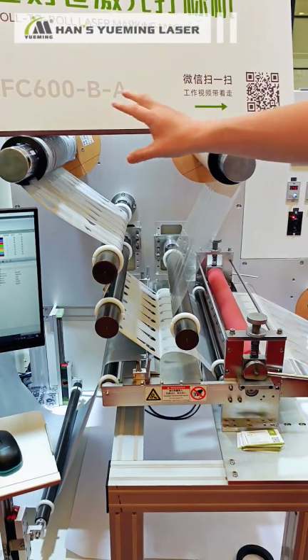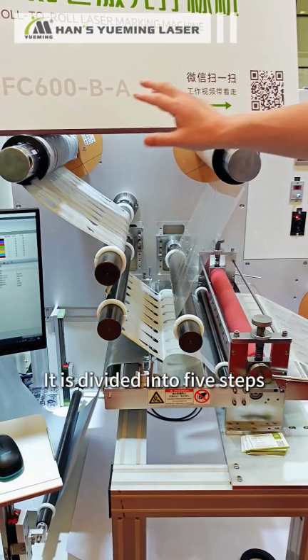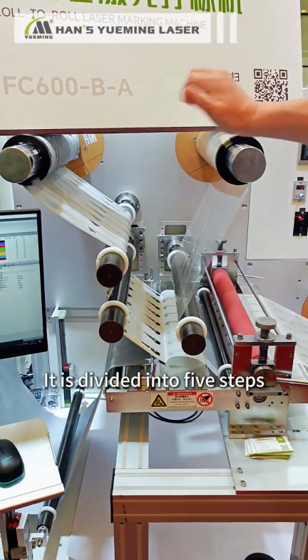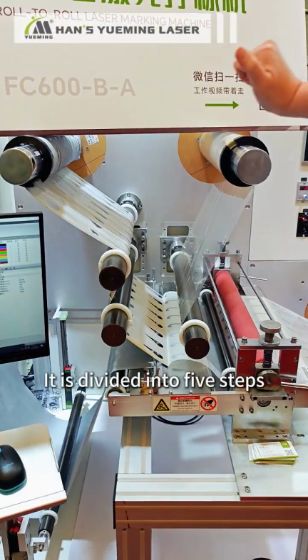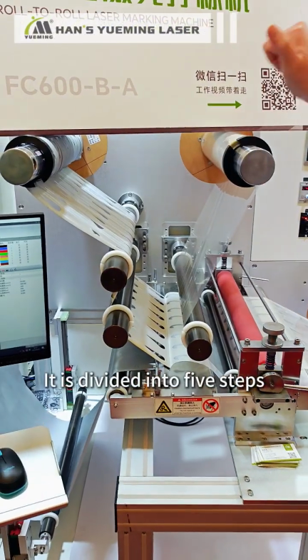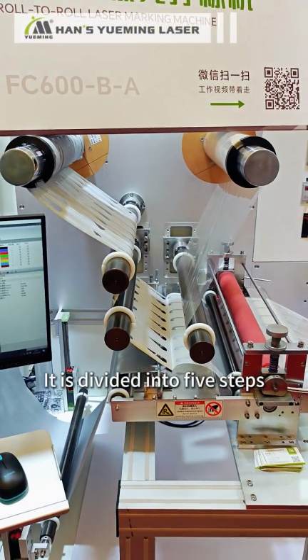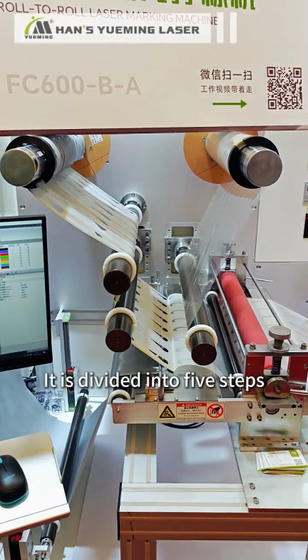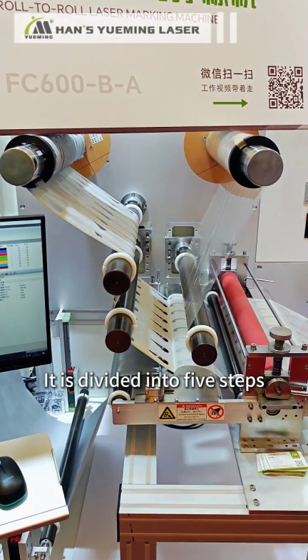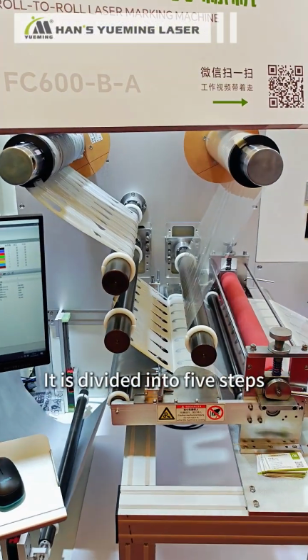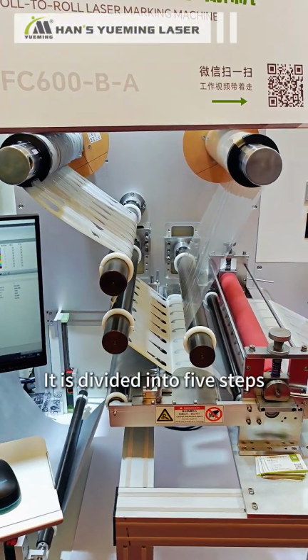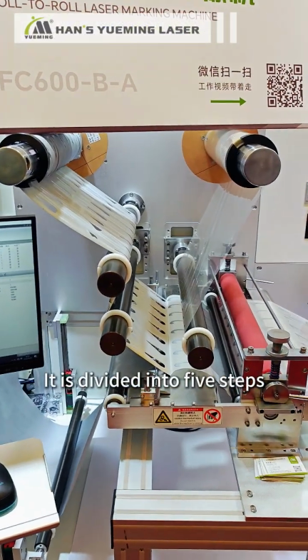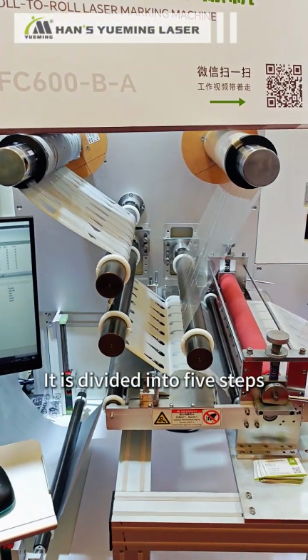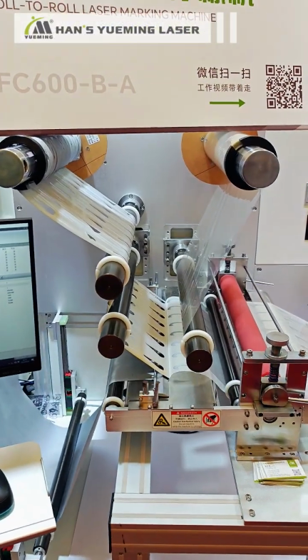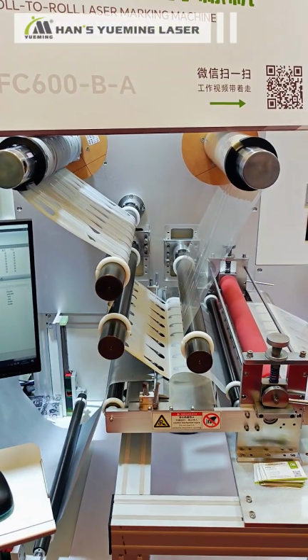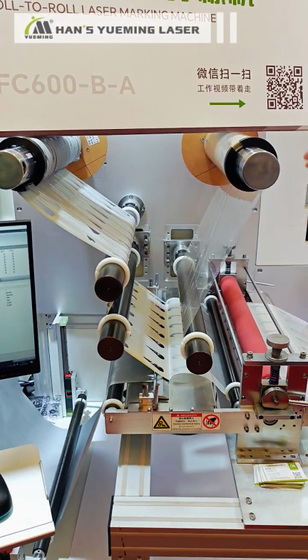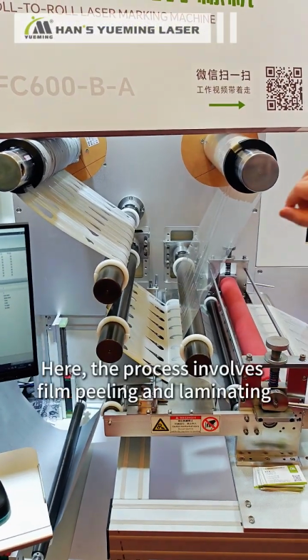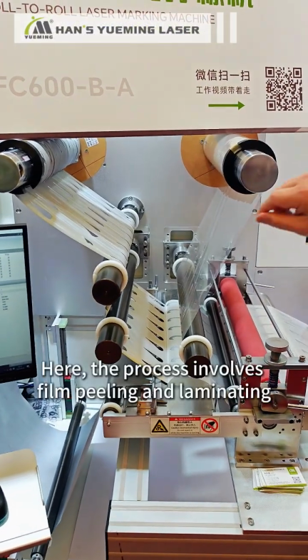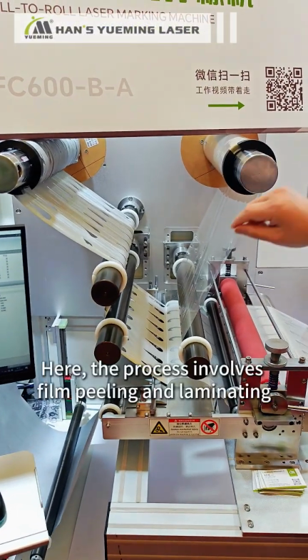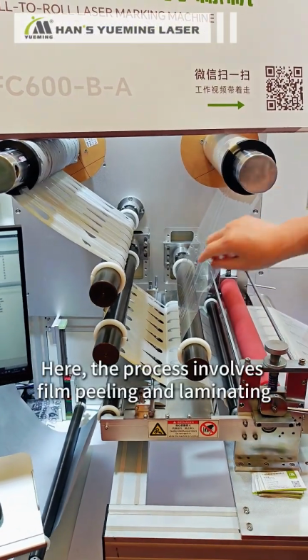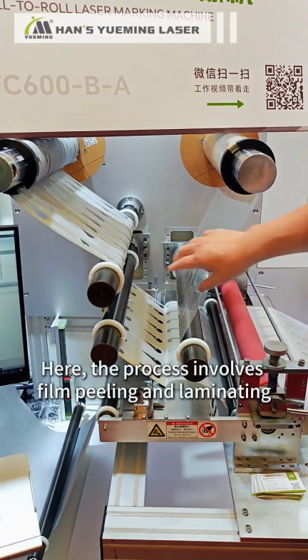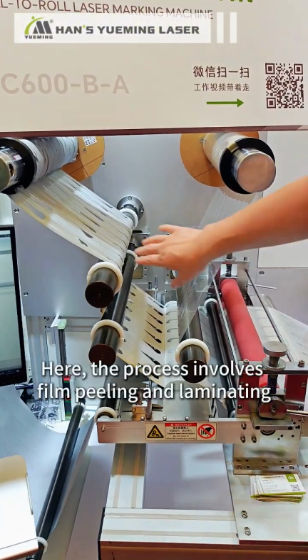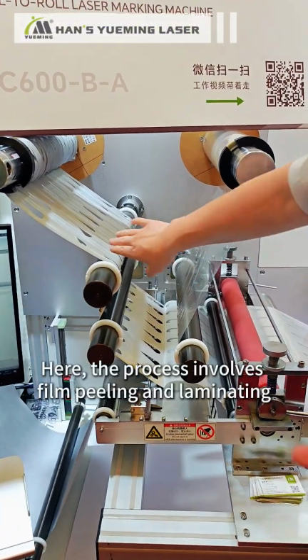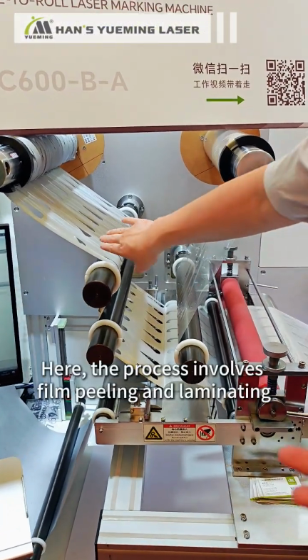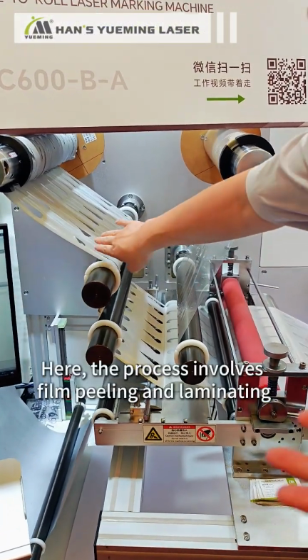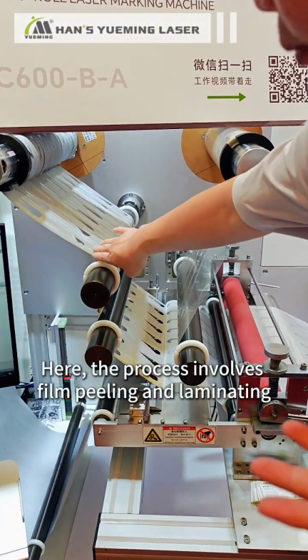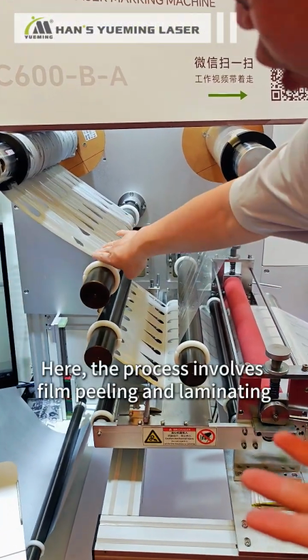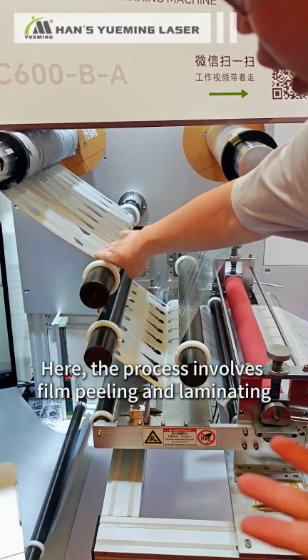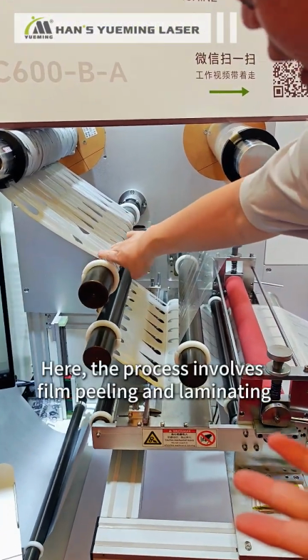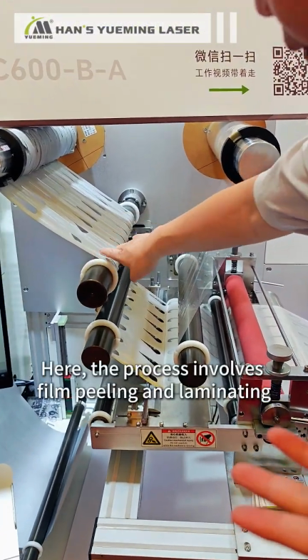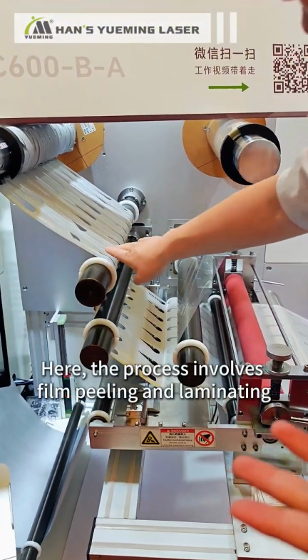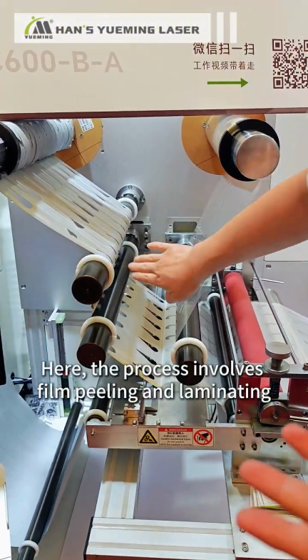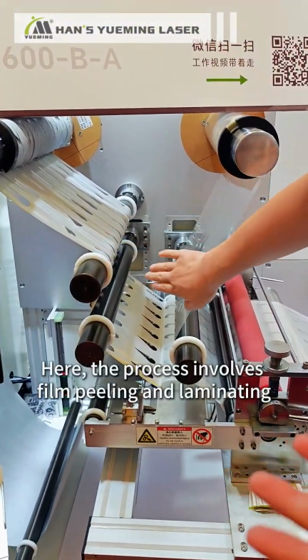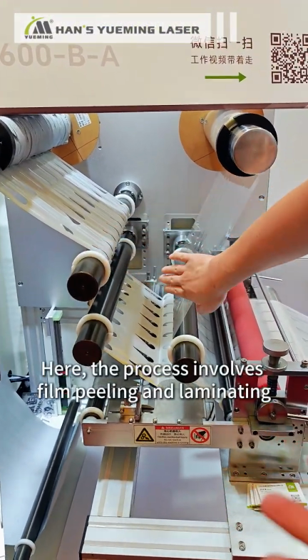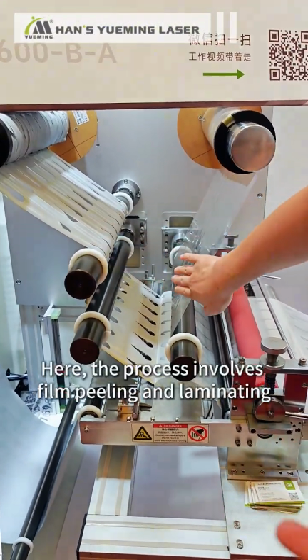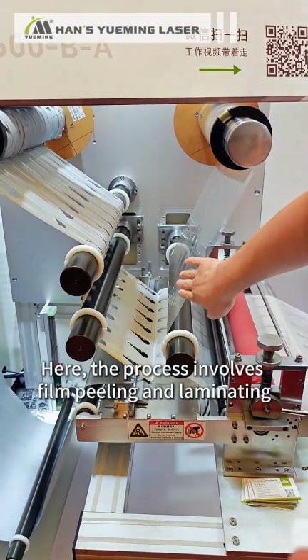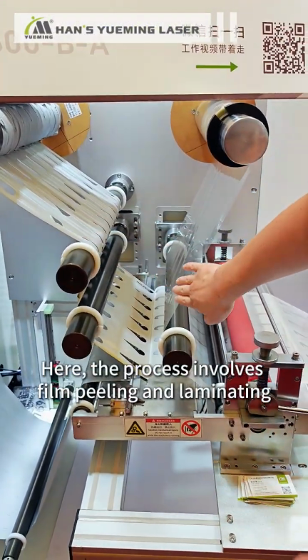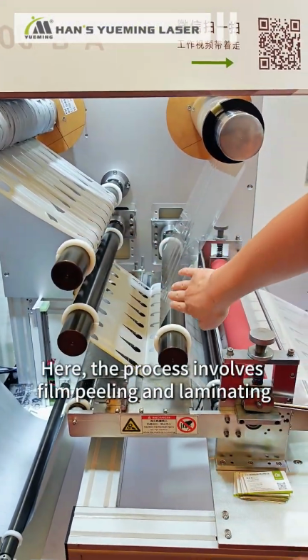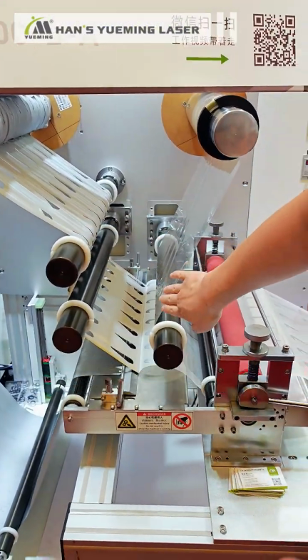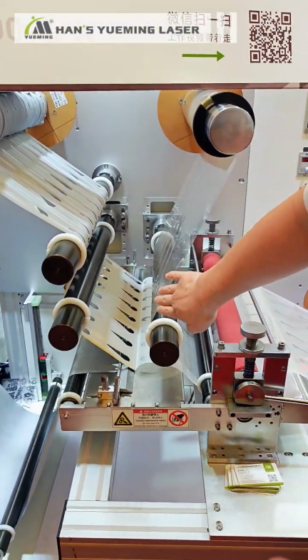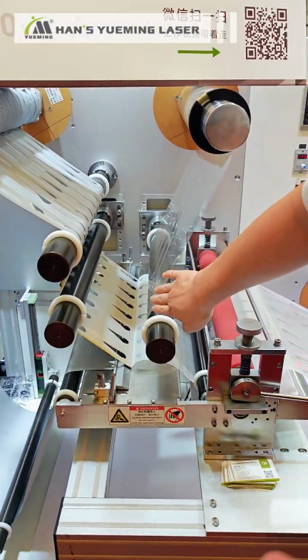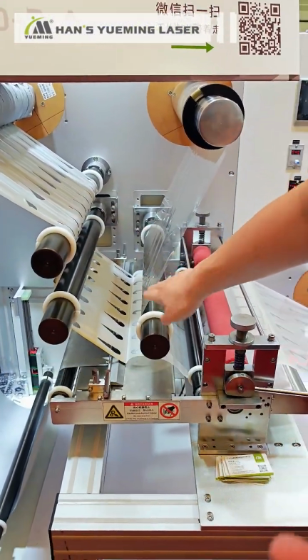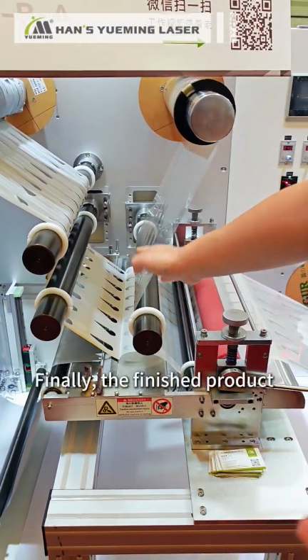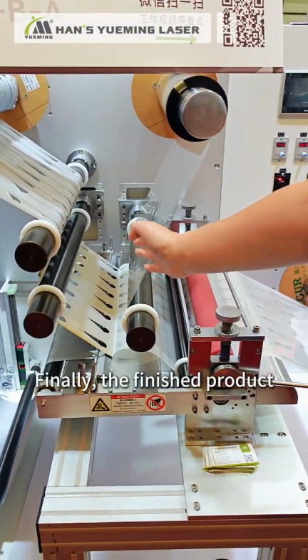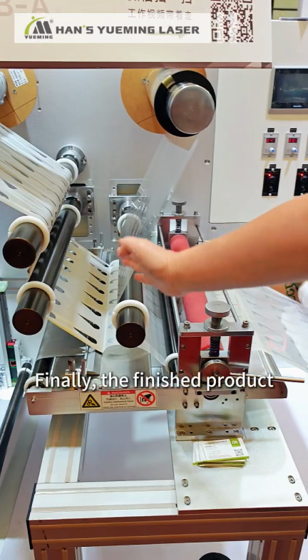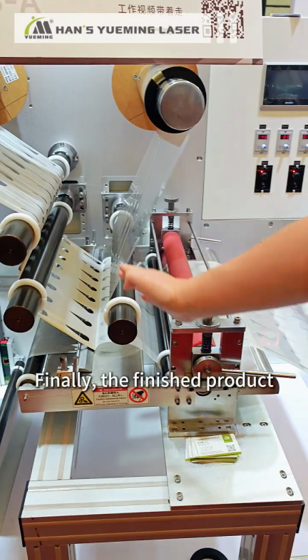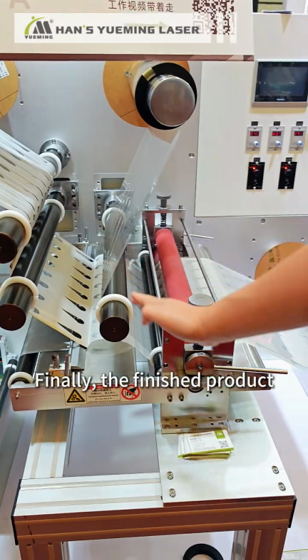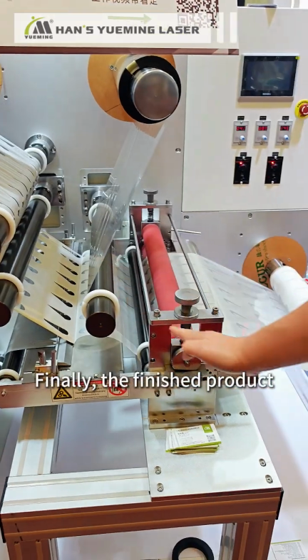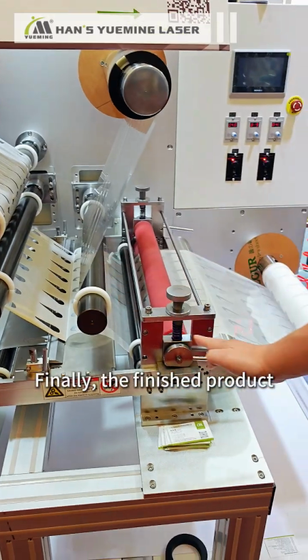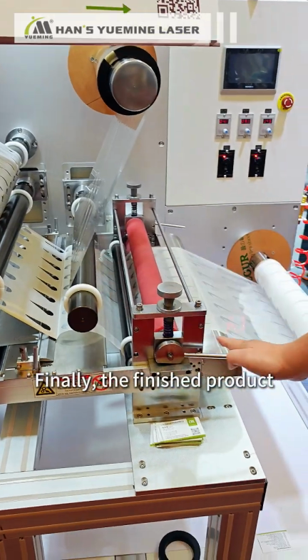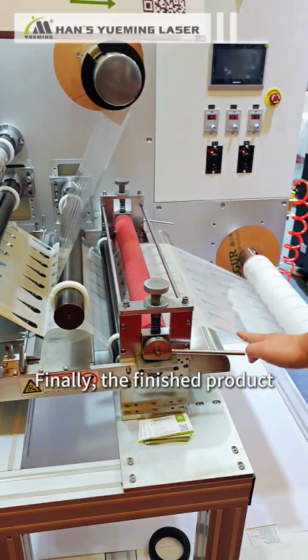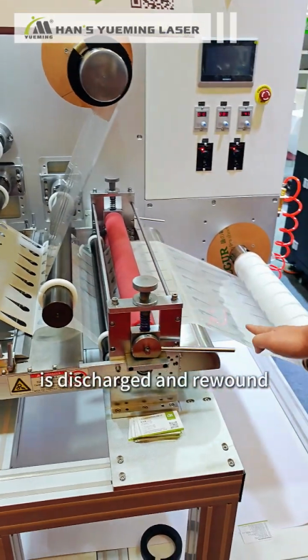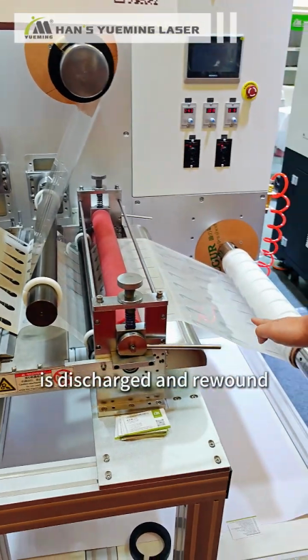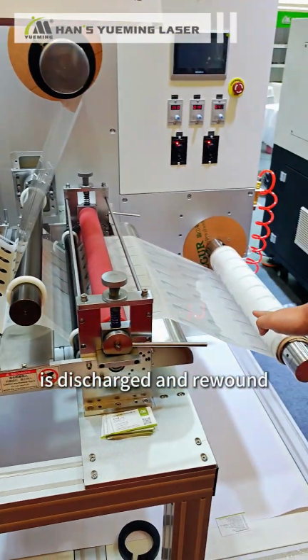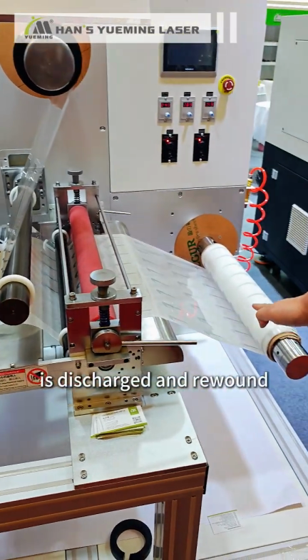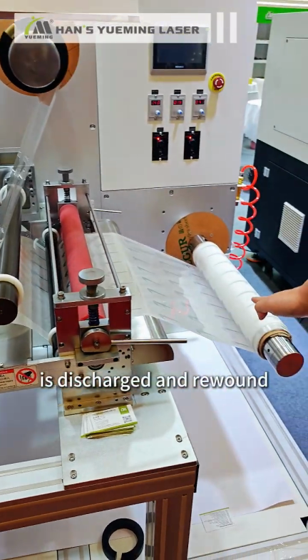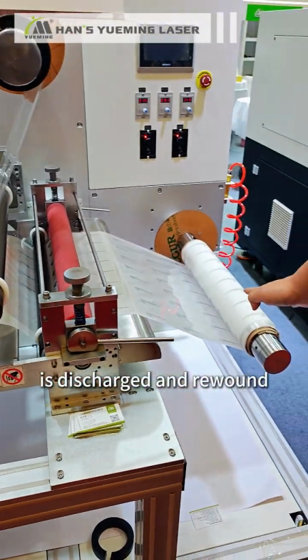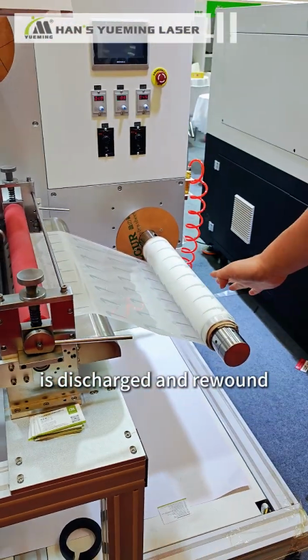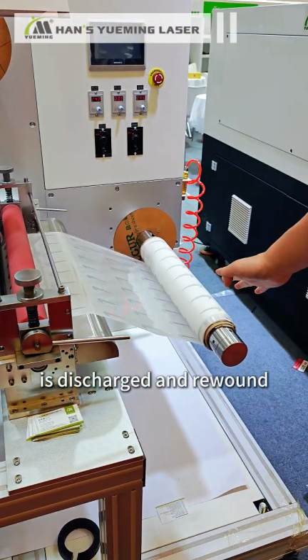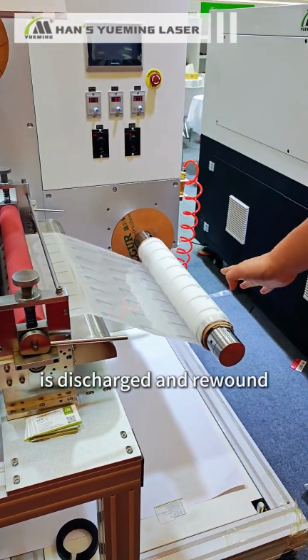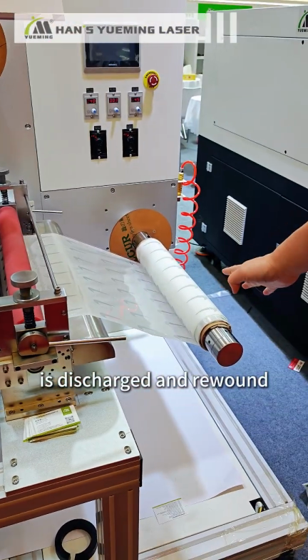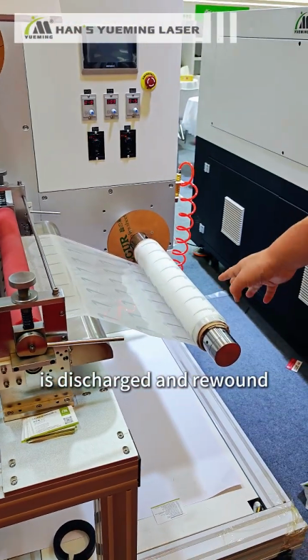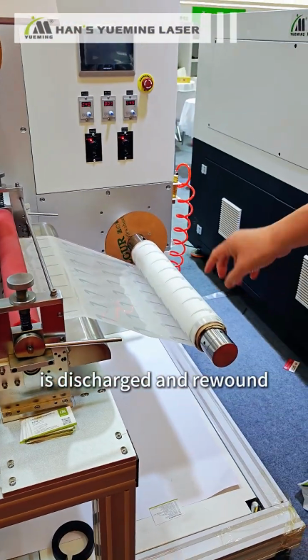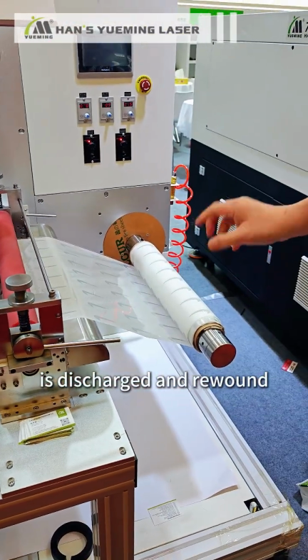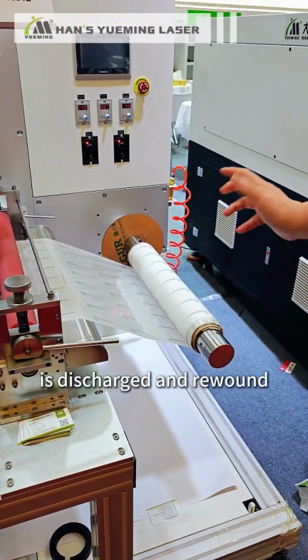It is divided into five steps. The process involves film peeling and laminating. Finally, the finished product is discharged and rewound.